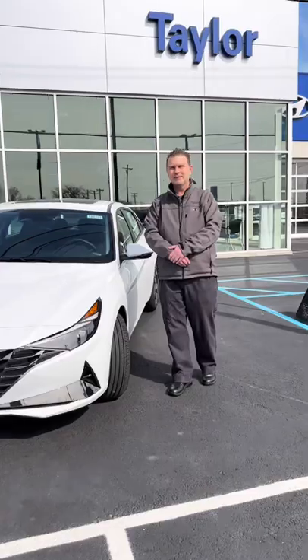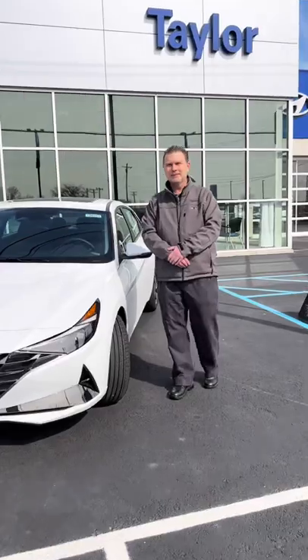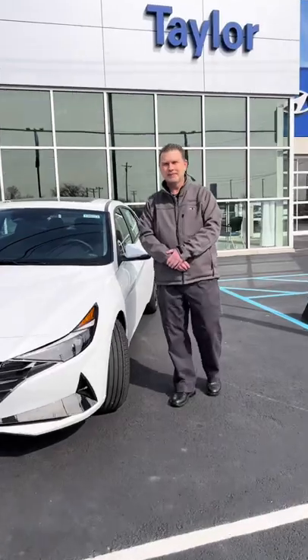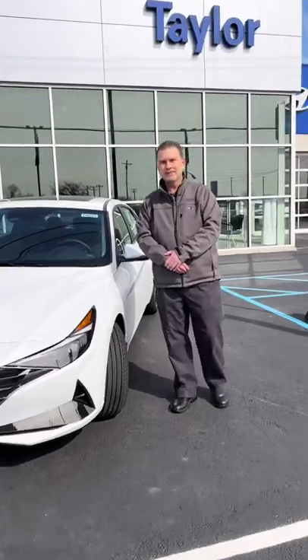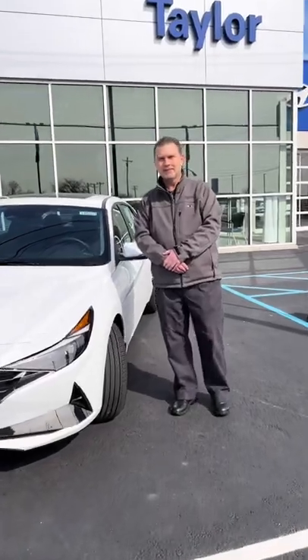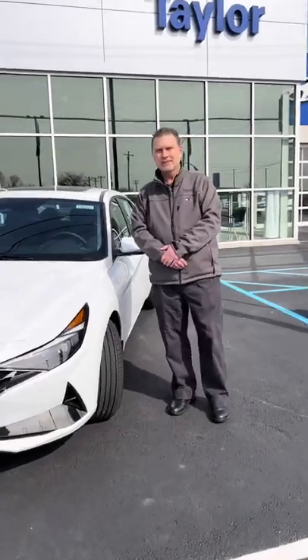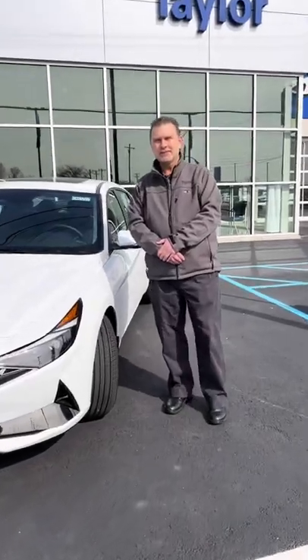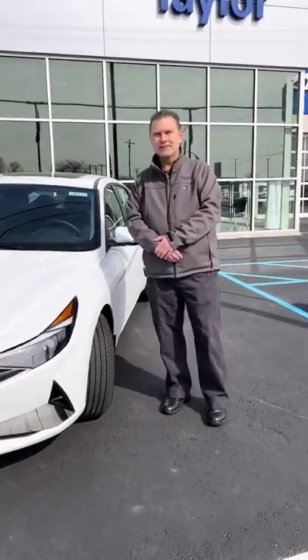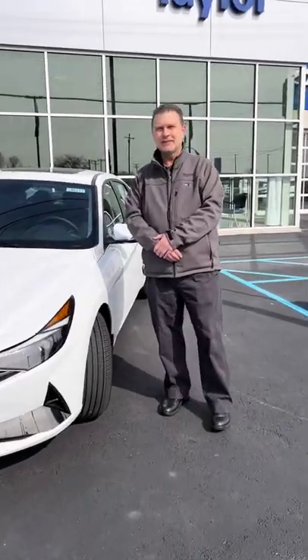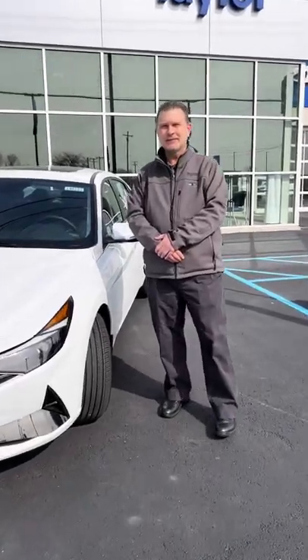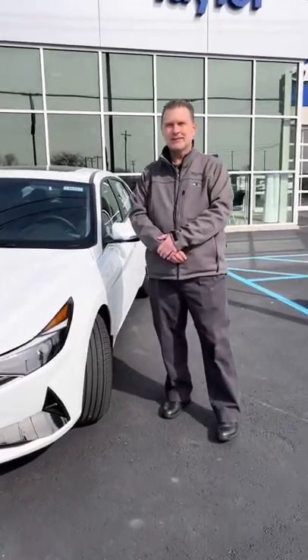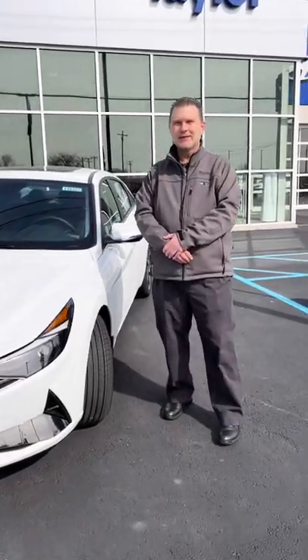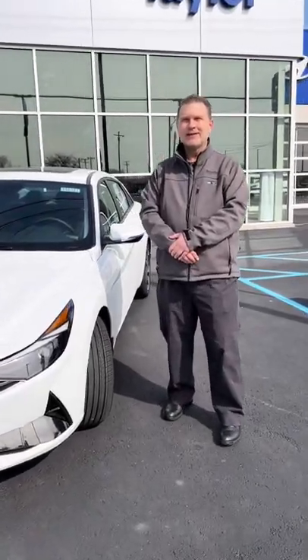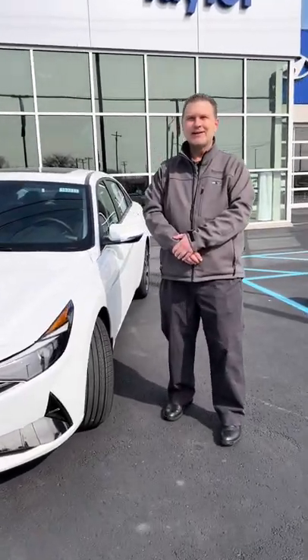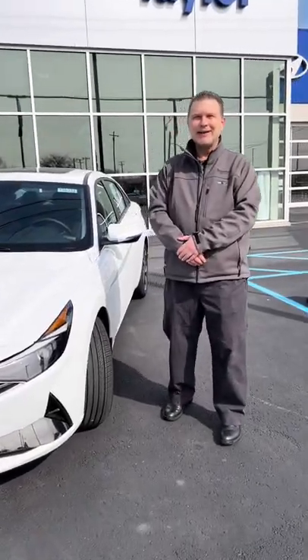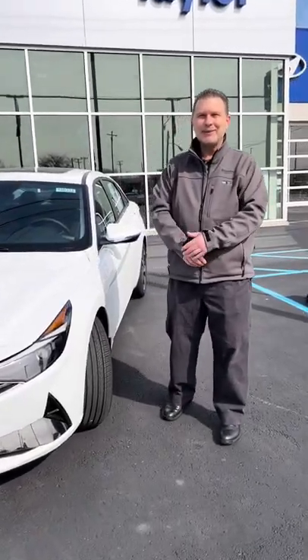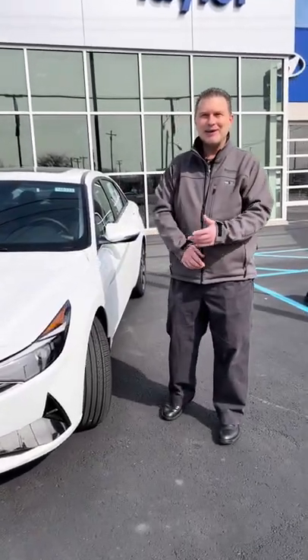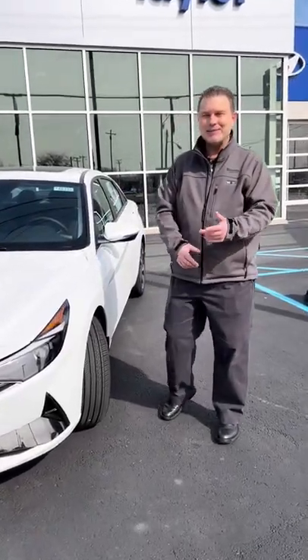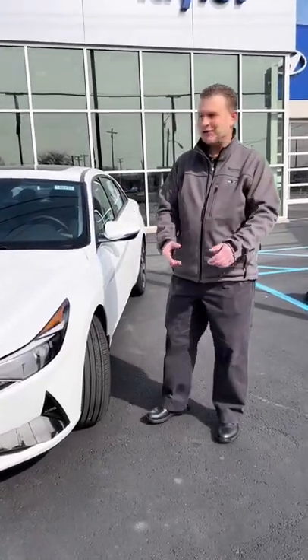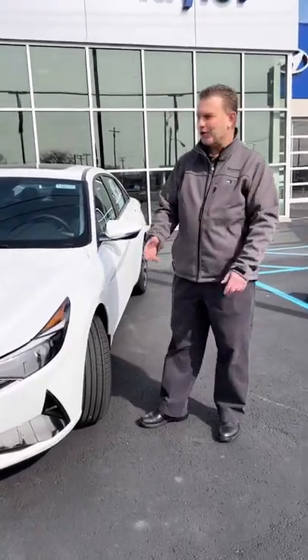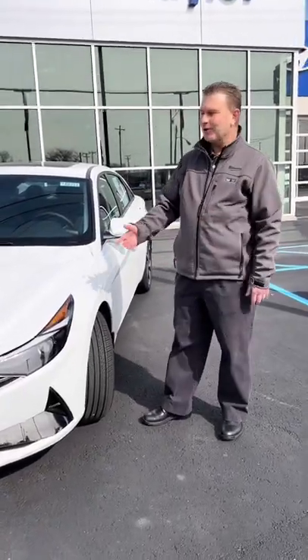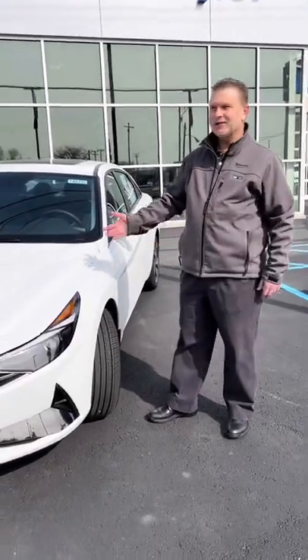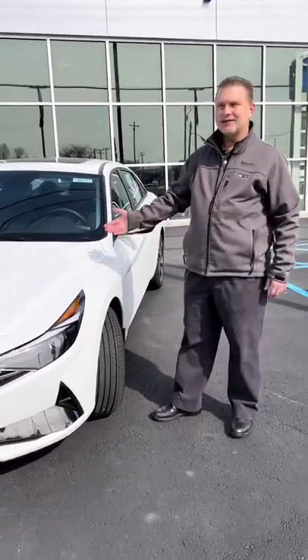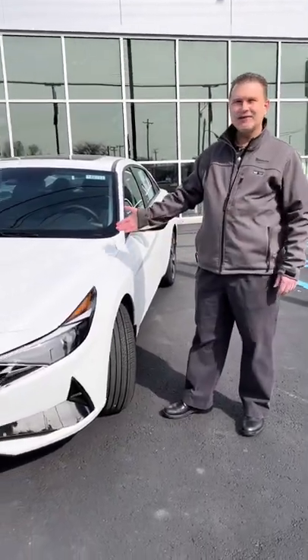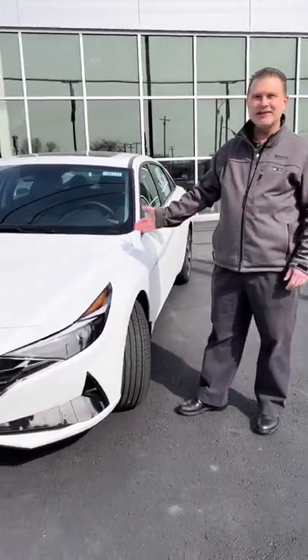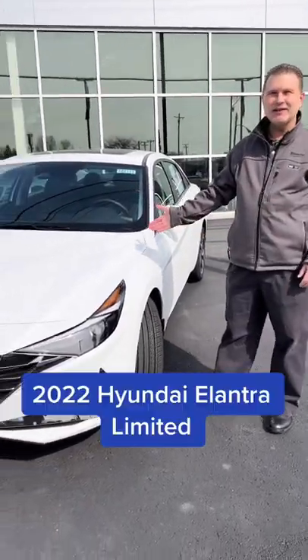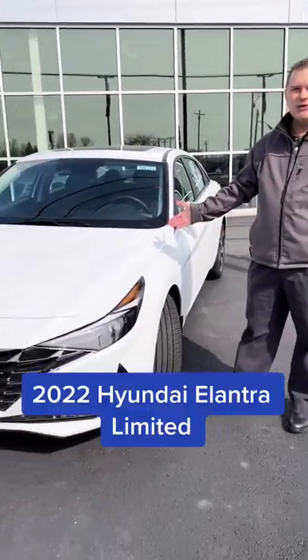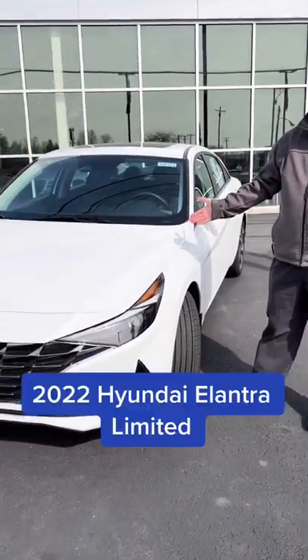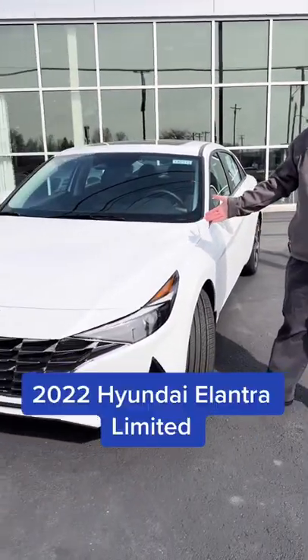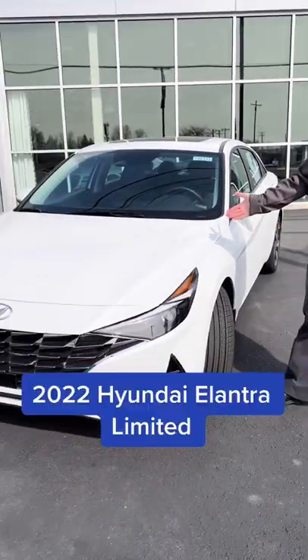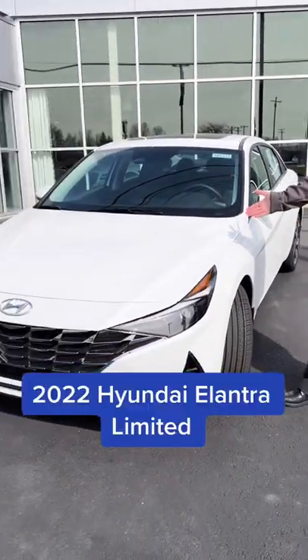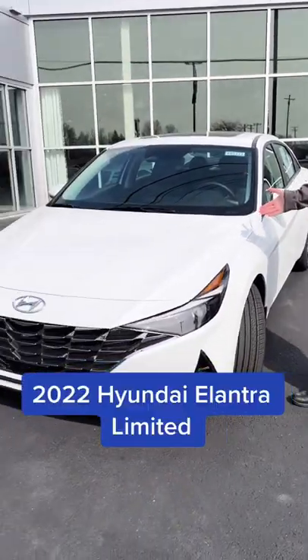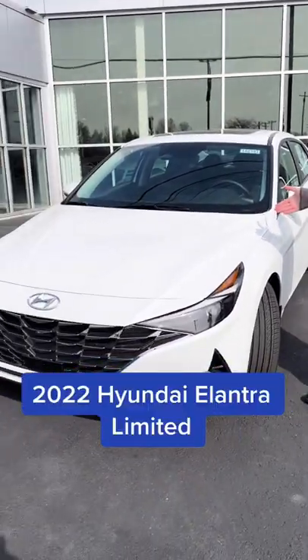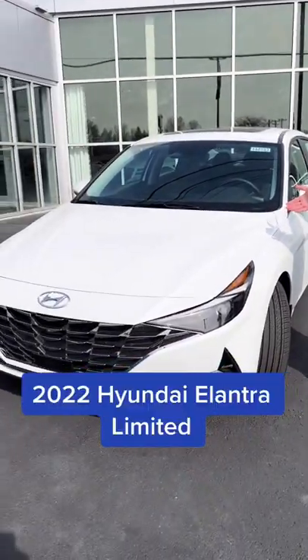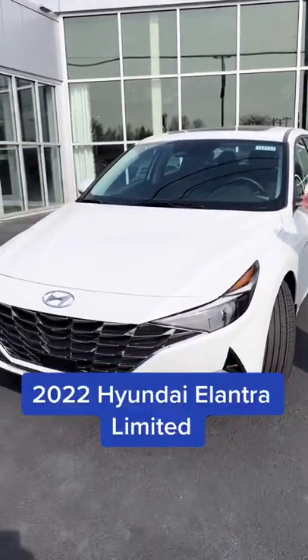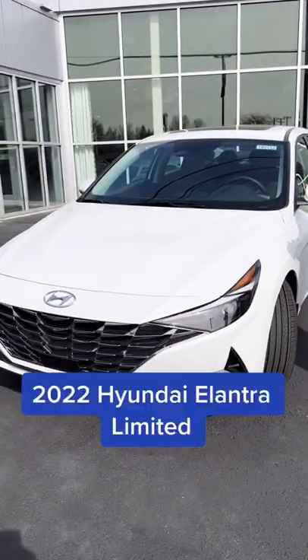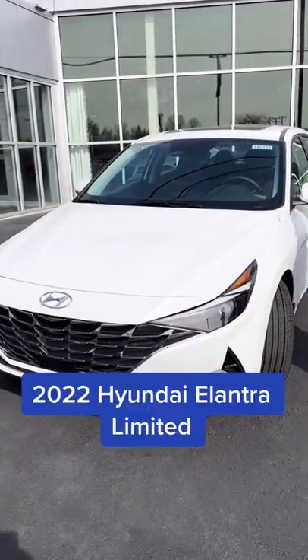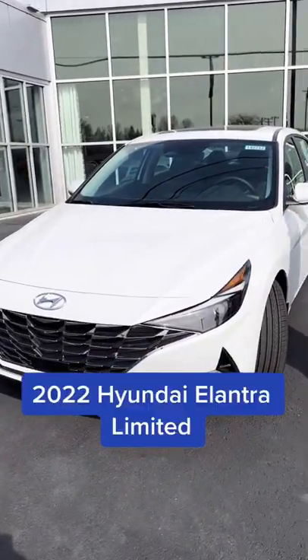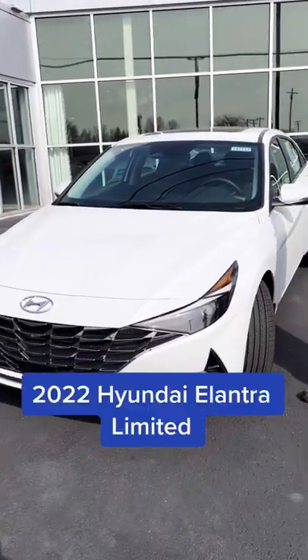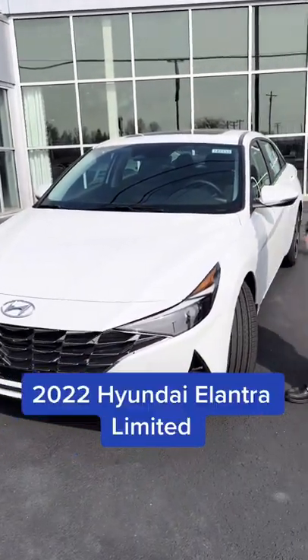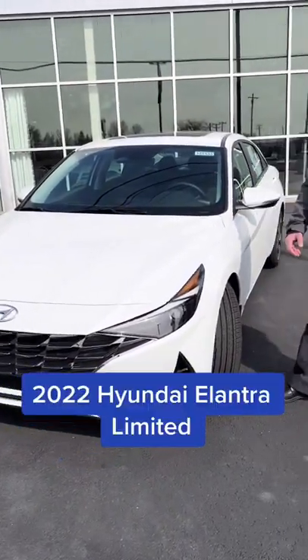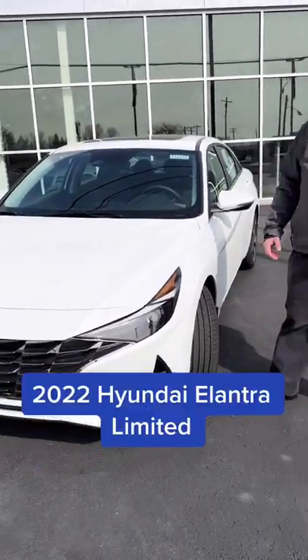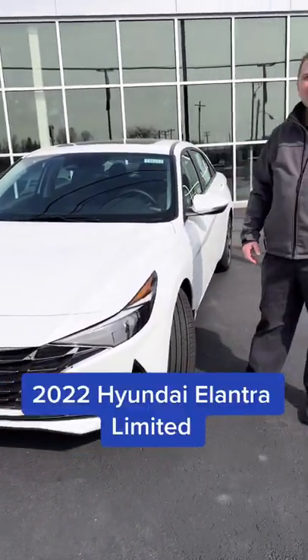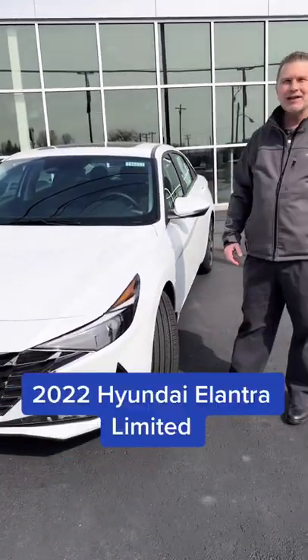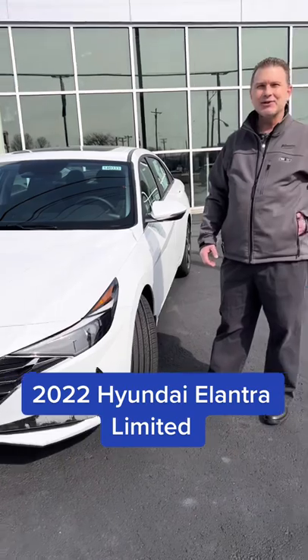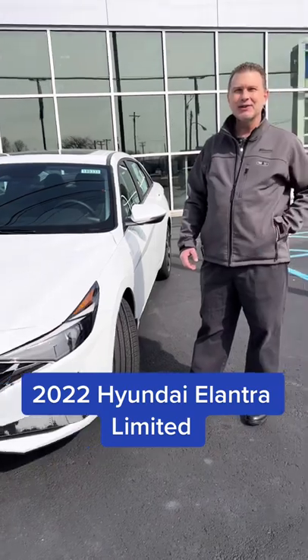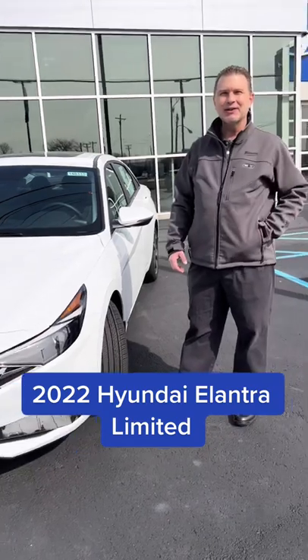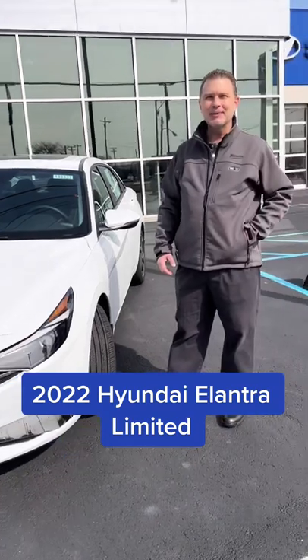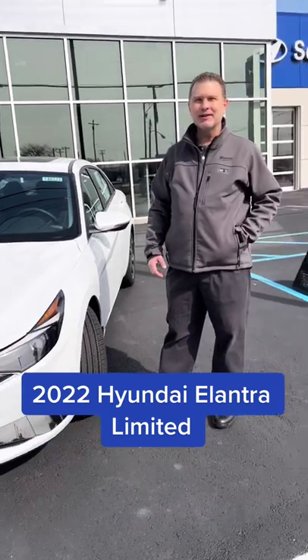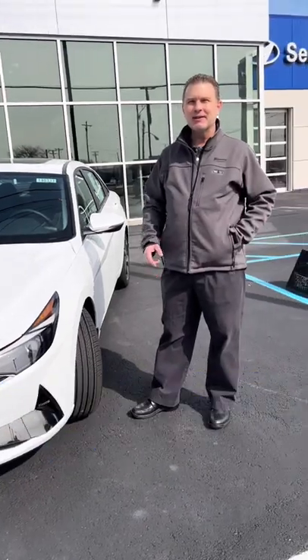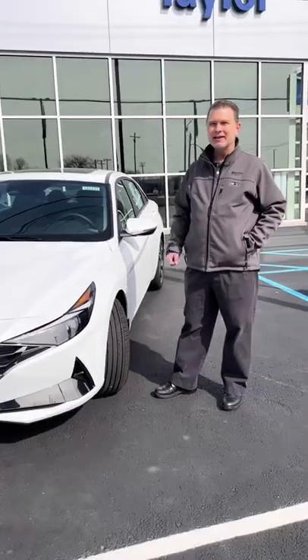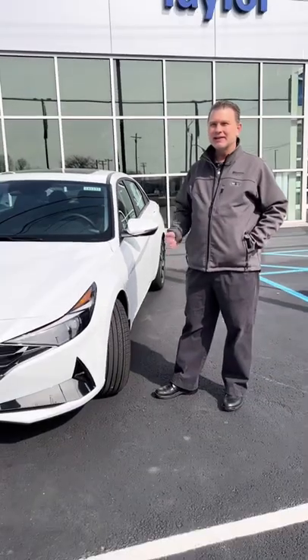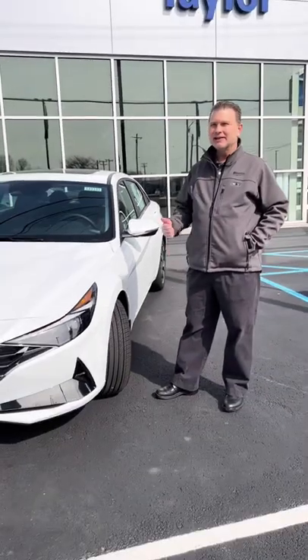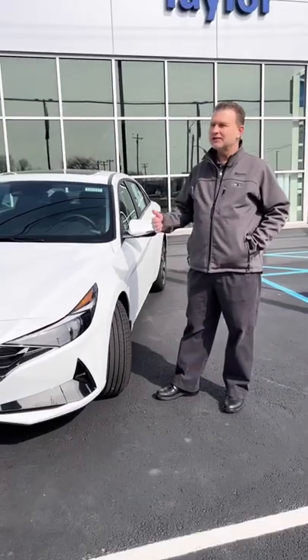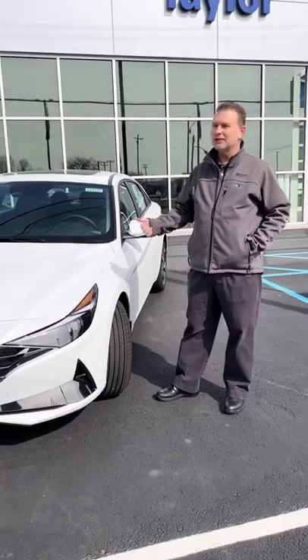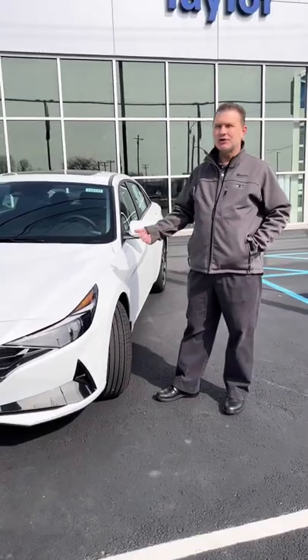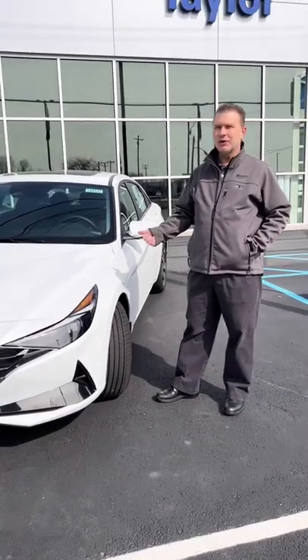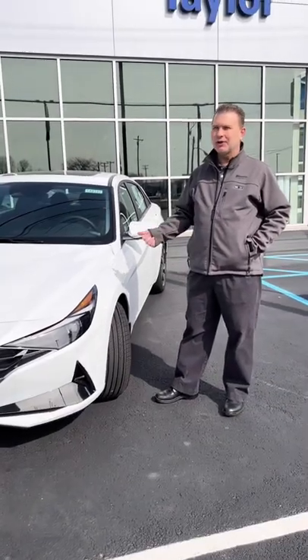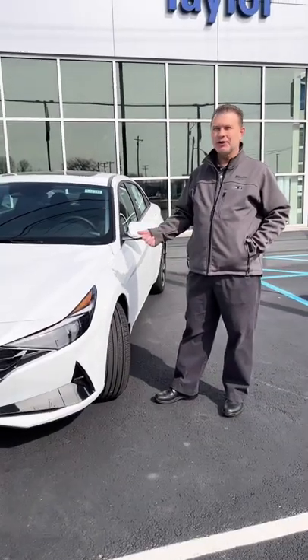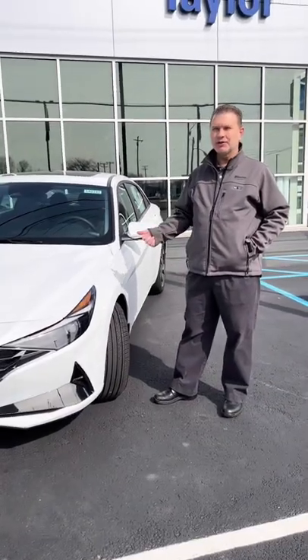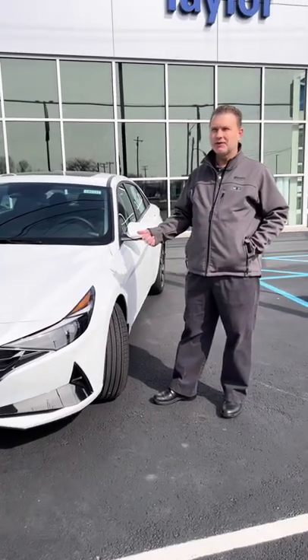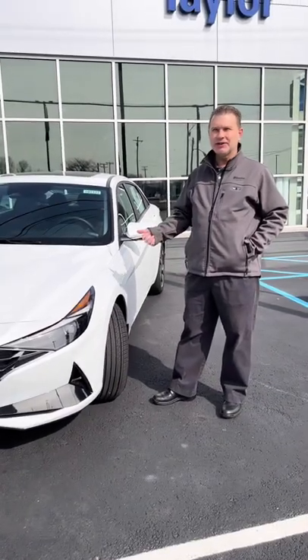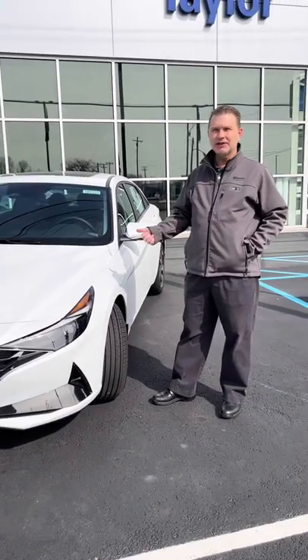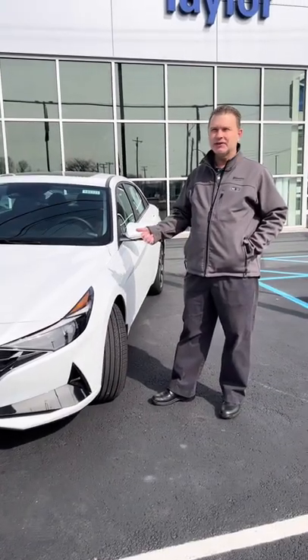Hey Joe, can you tell me about this car? Yeah, my name is Joe, this is the 2022 Hyundai Elantra Limited. This is a totally loaded vehicle.